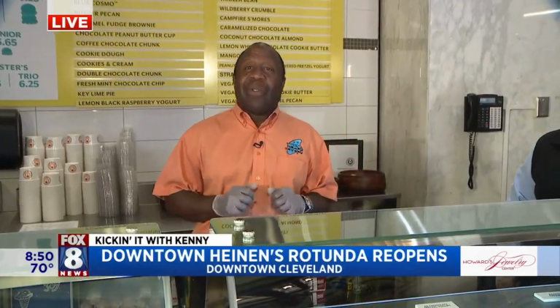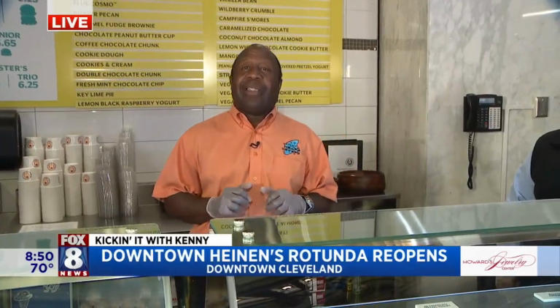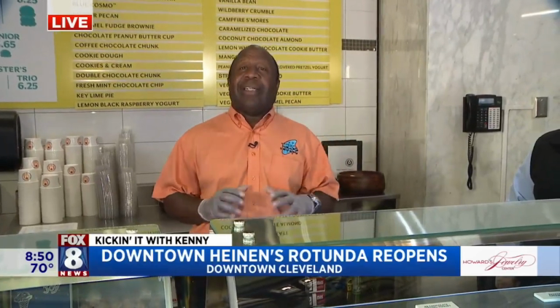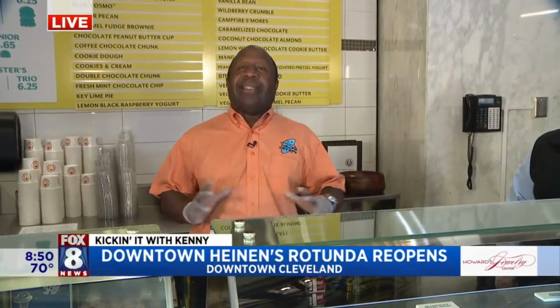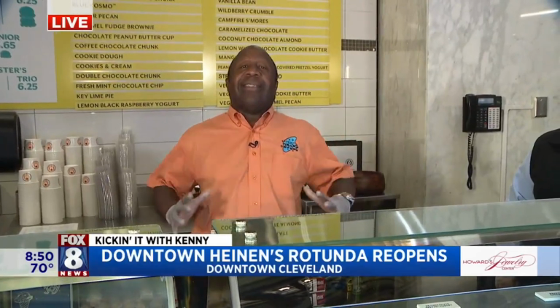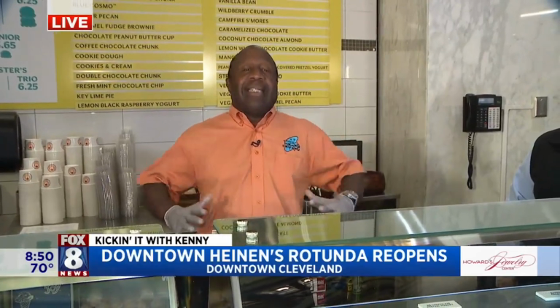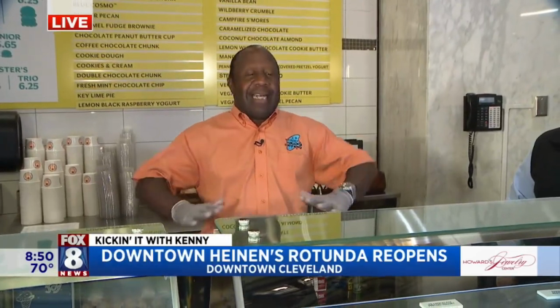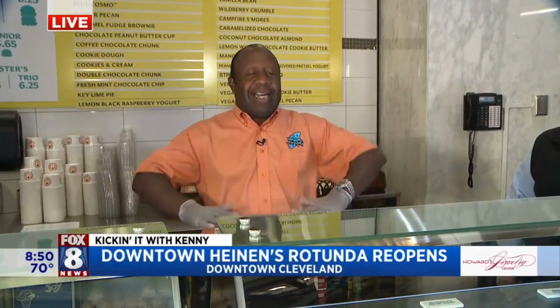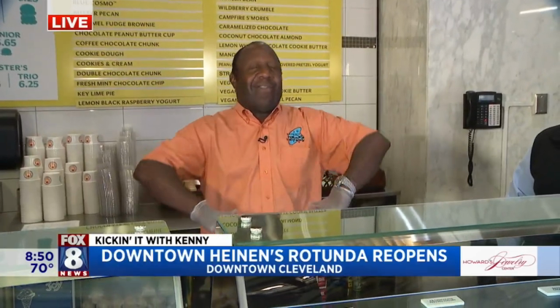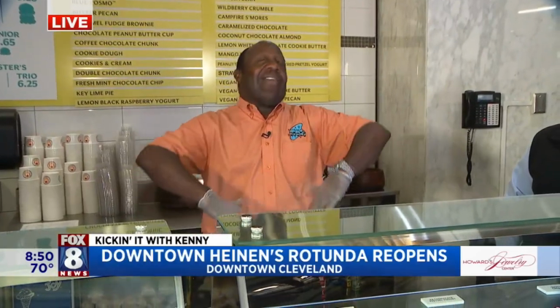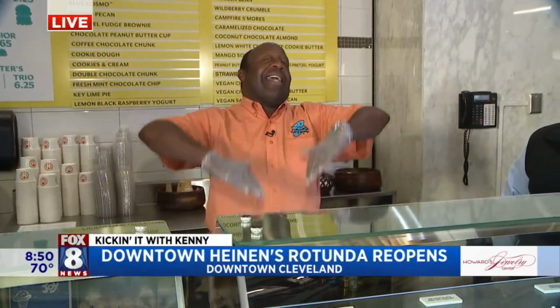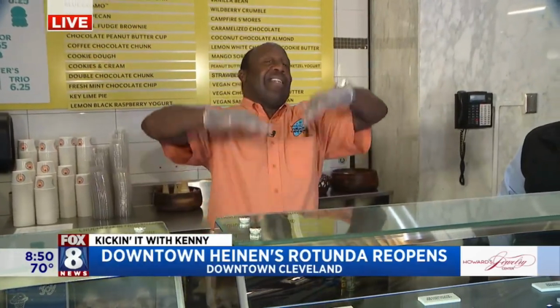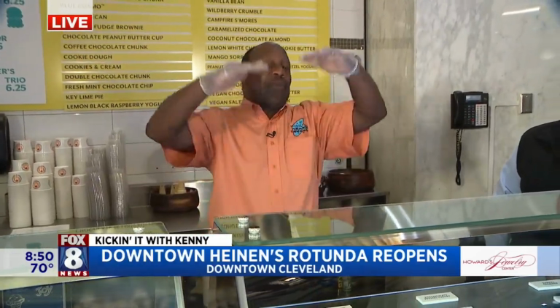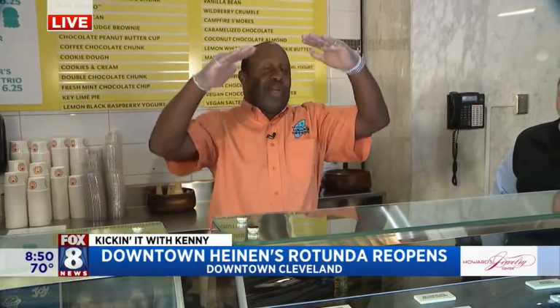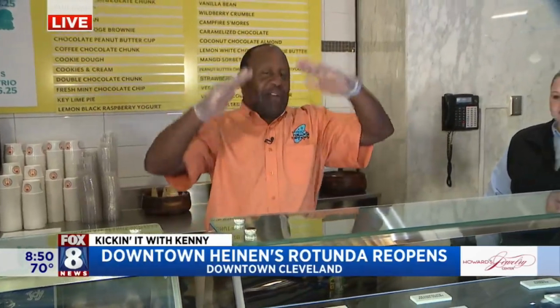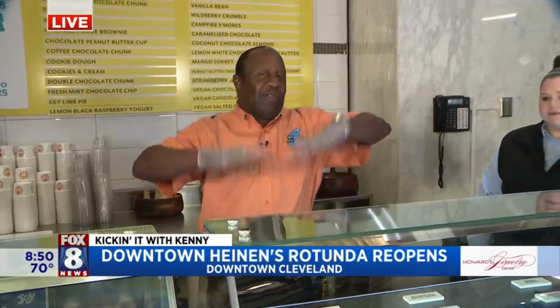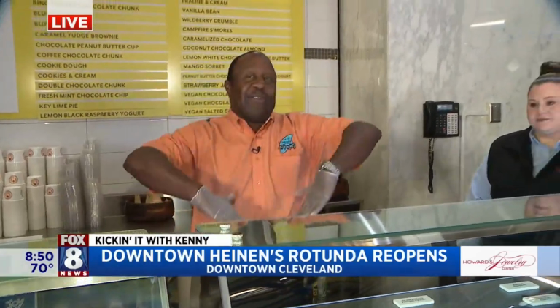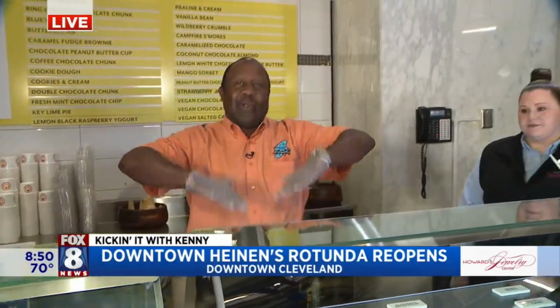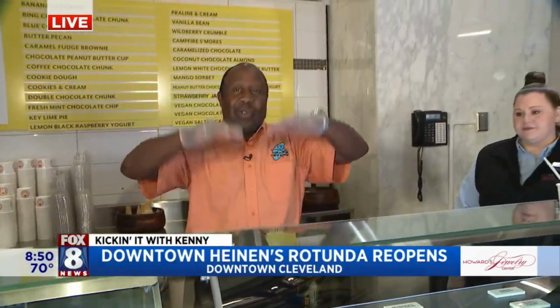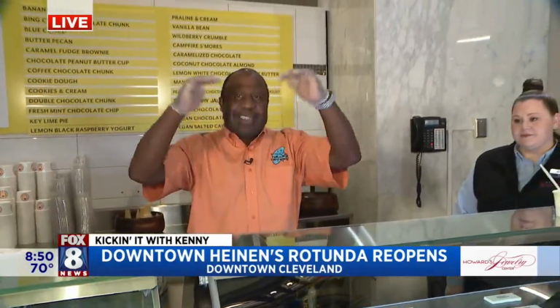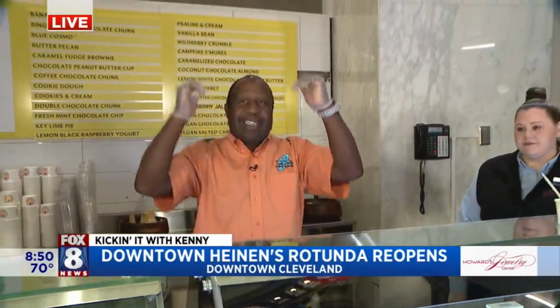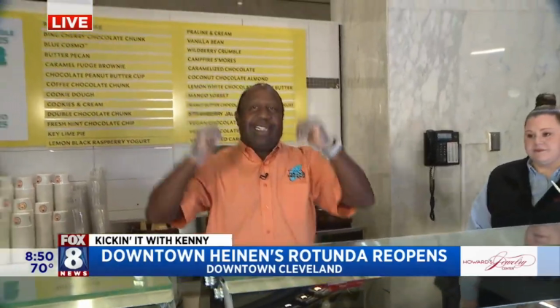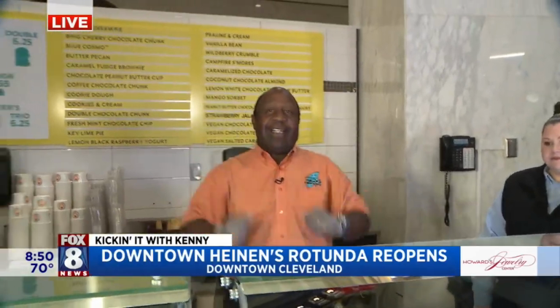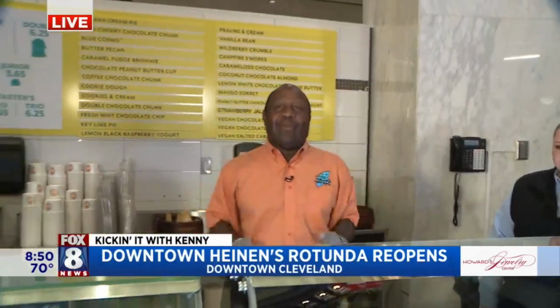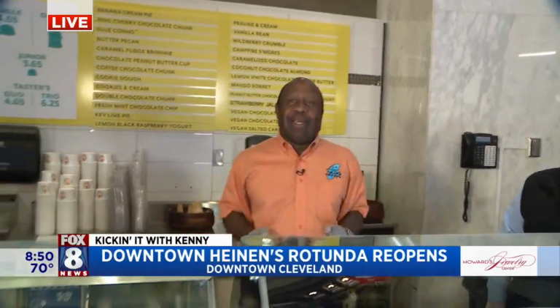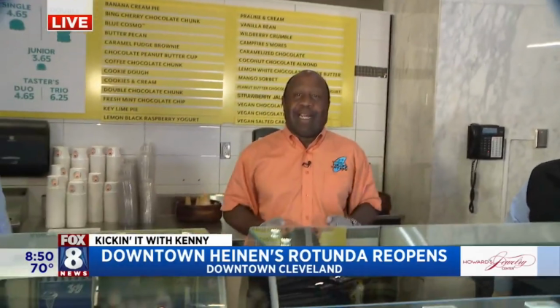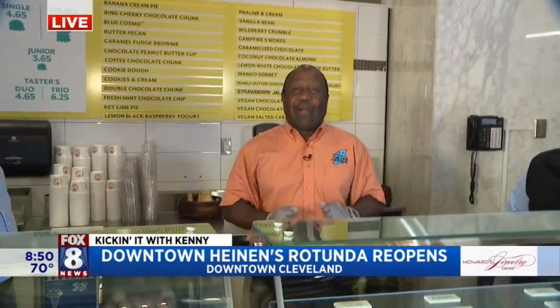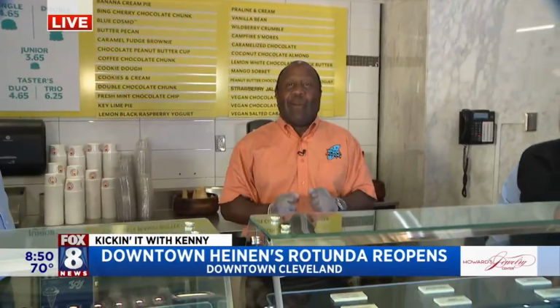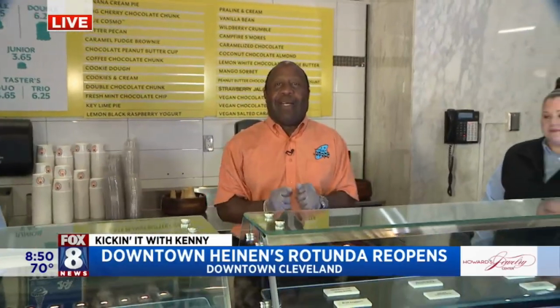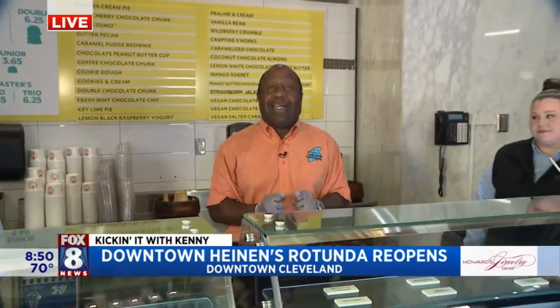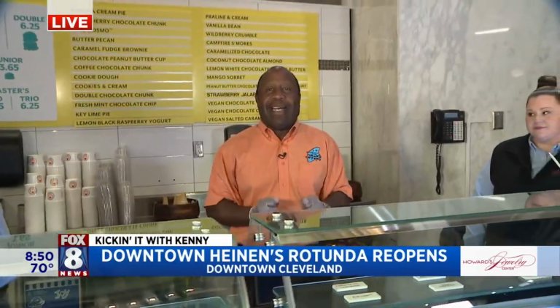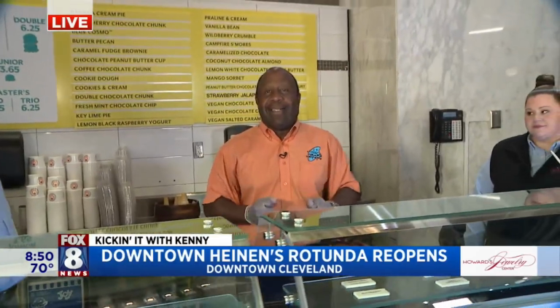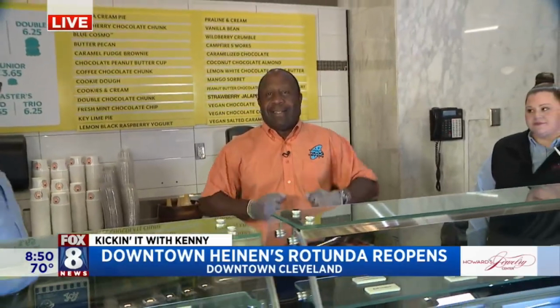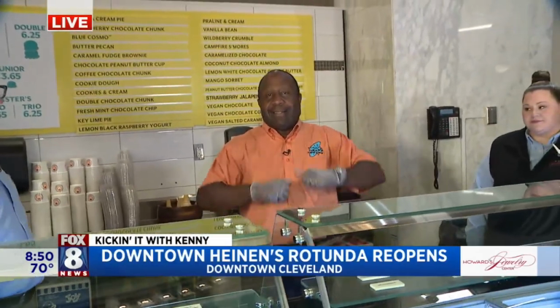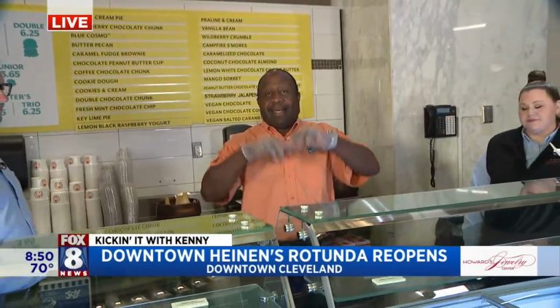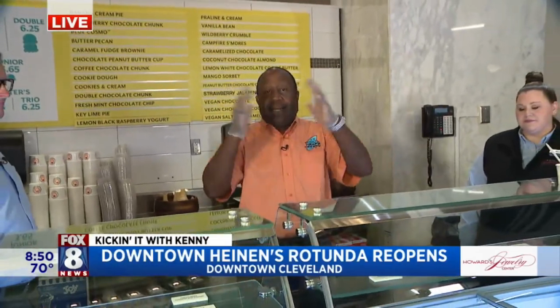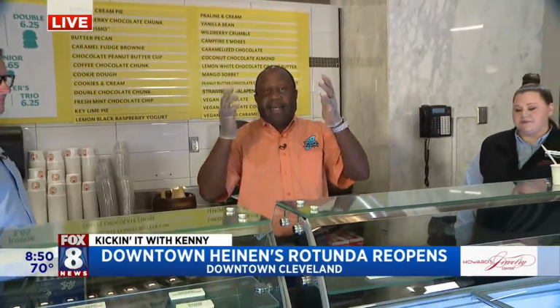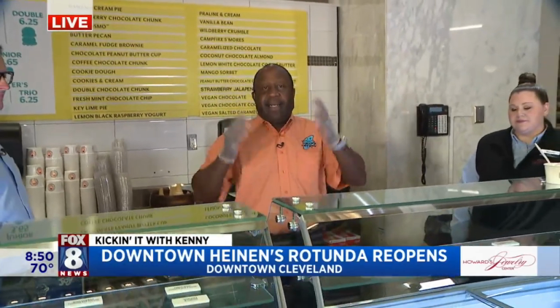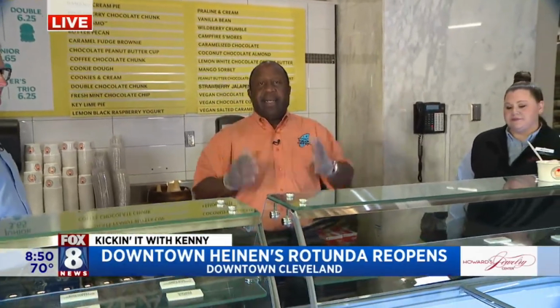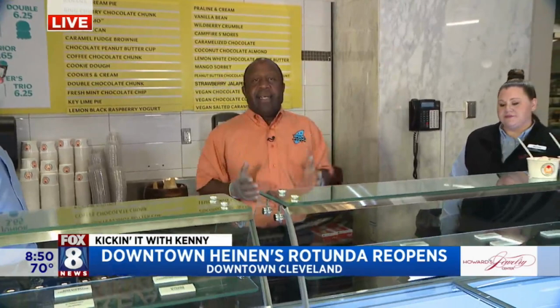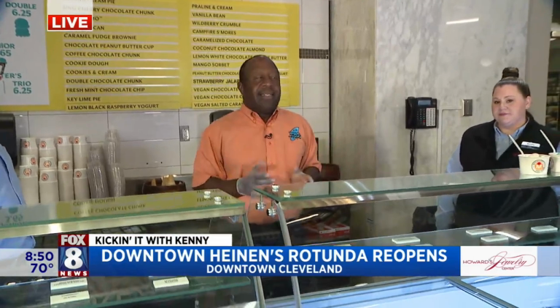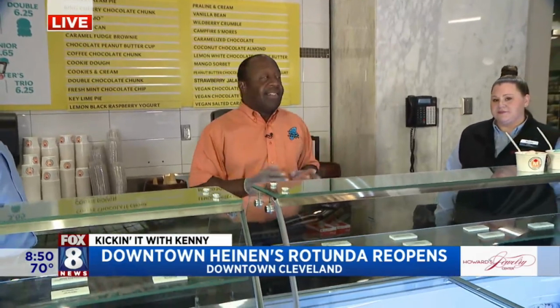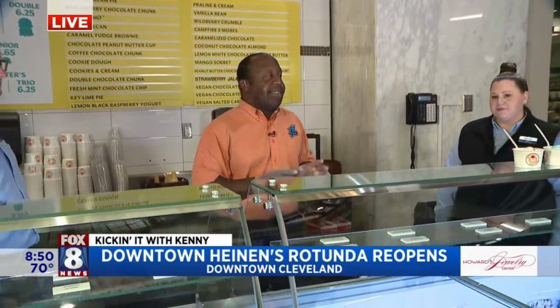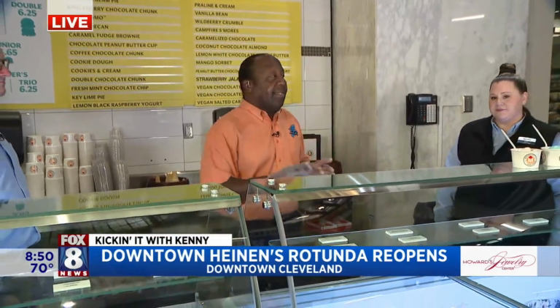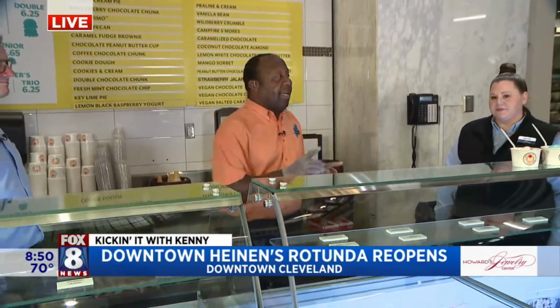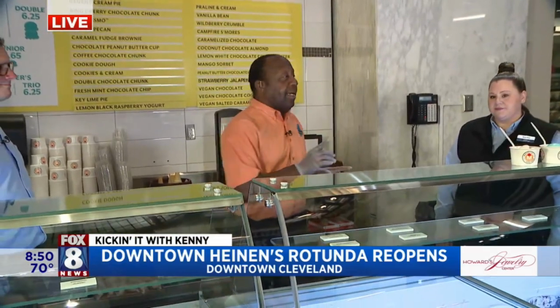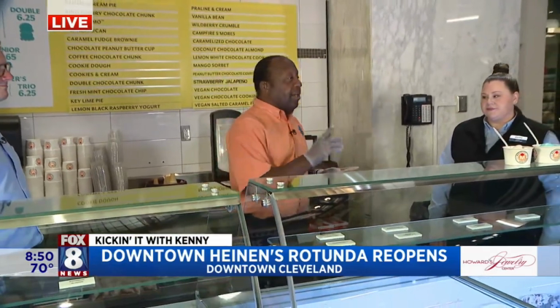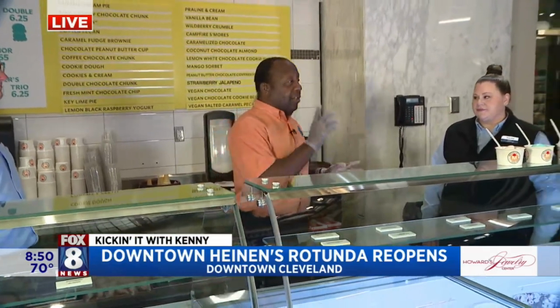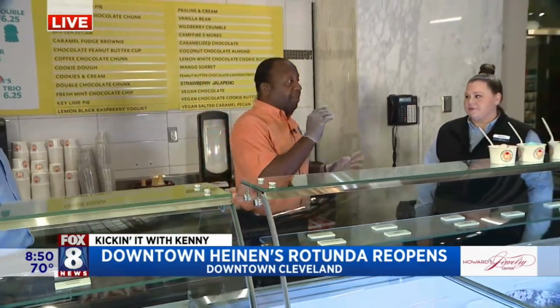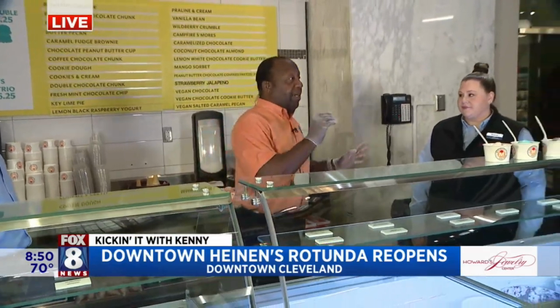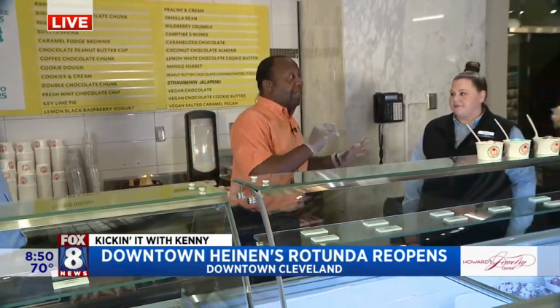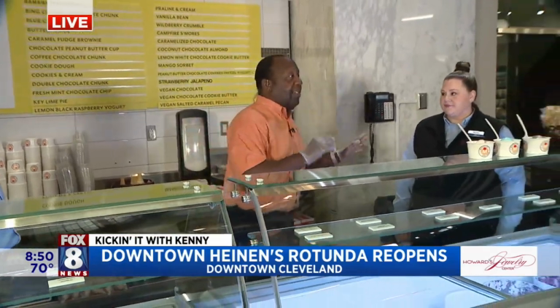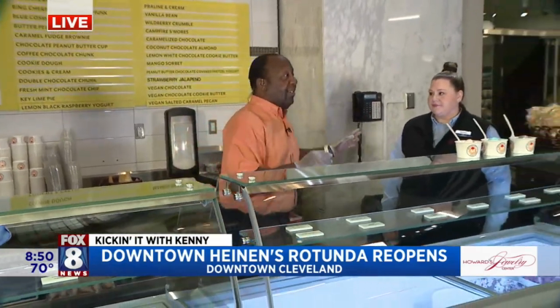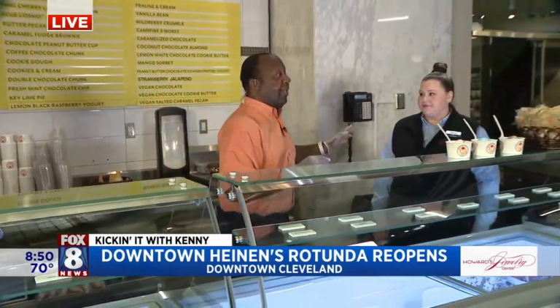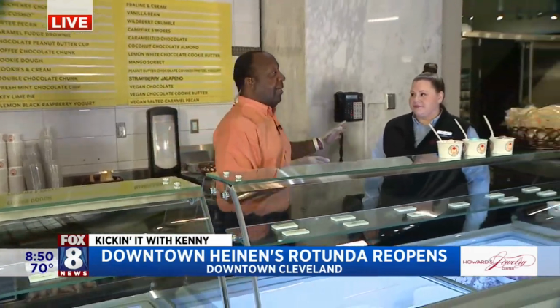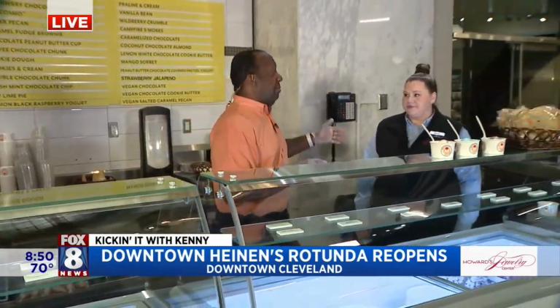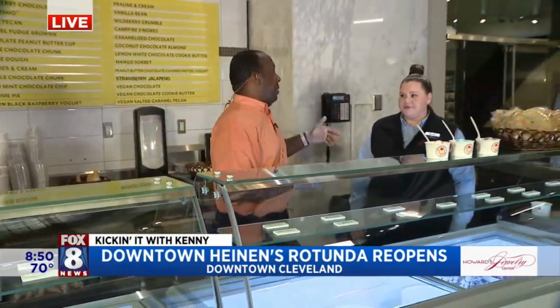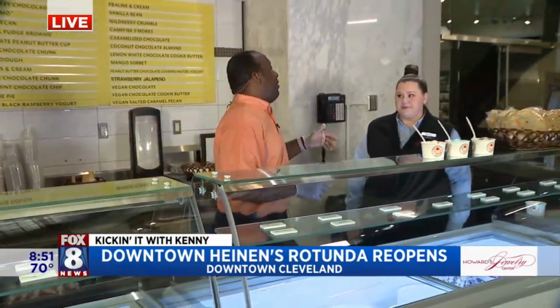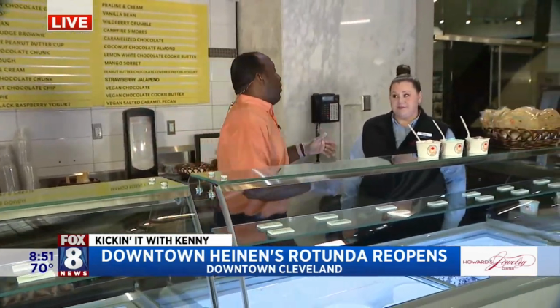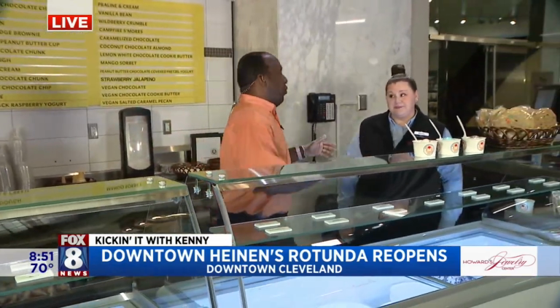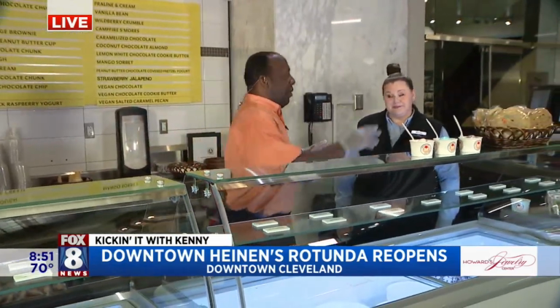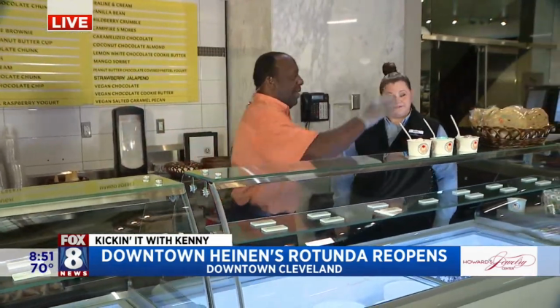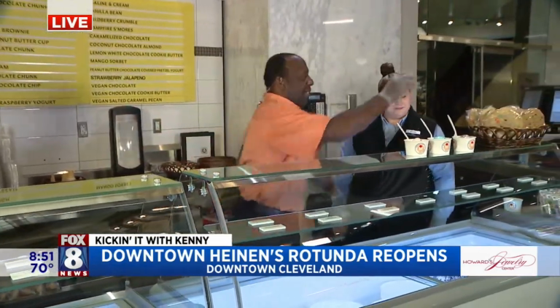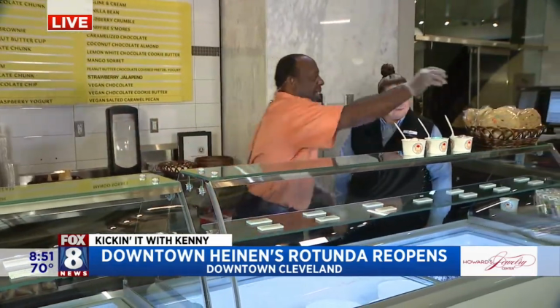The rotunda in every aspect from floor to ceiling is back open, and Heinen's is kind of like Disneyland in here. Speaking of Disneyland, excuse me, Becky.